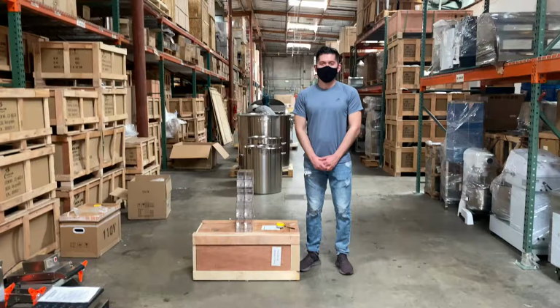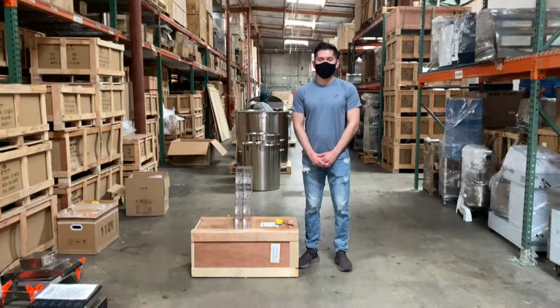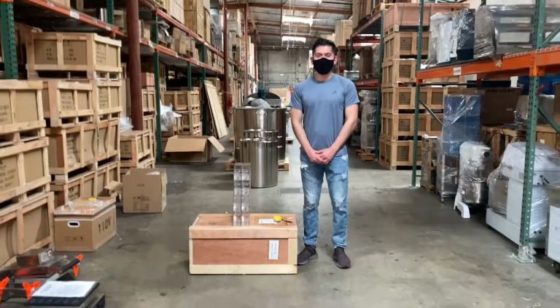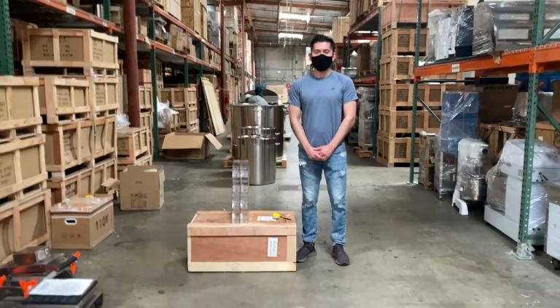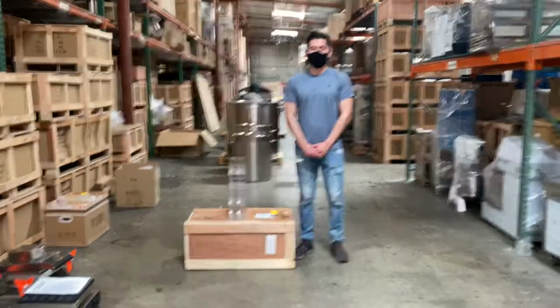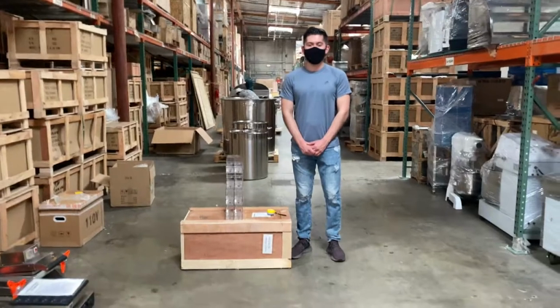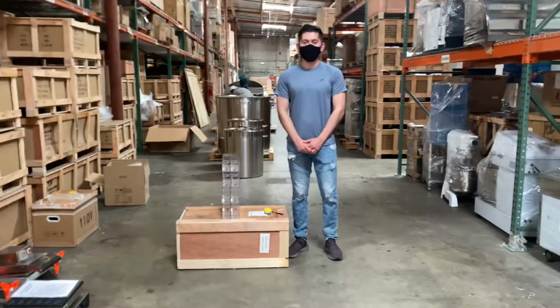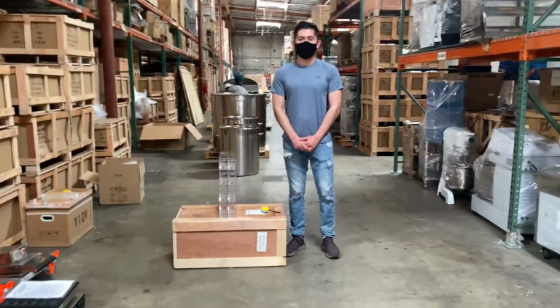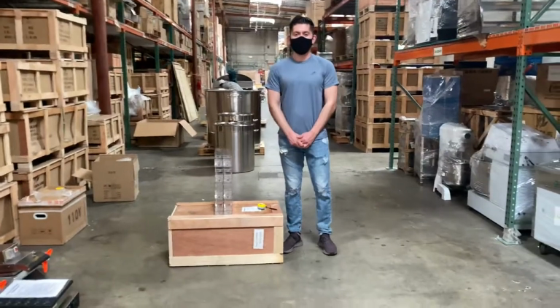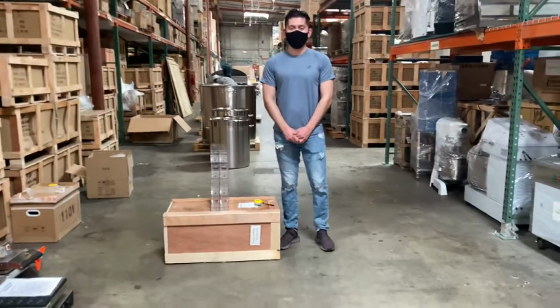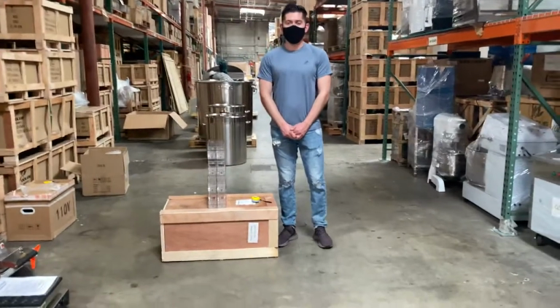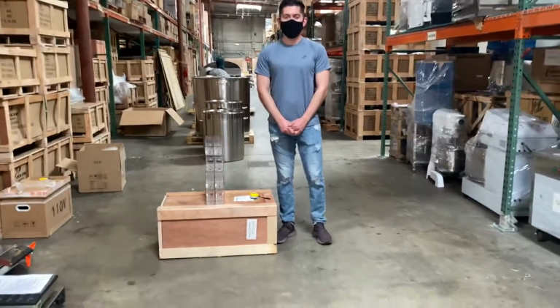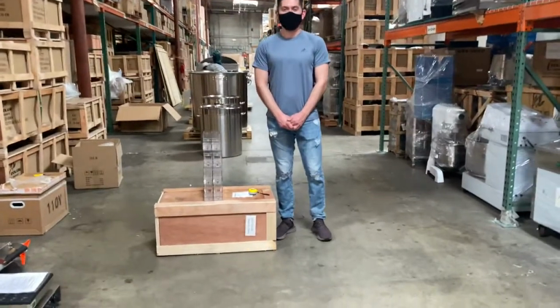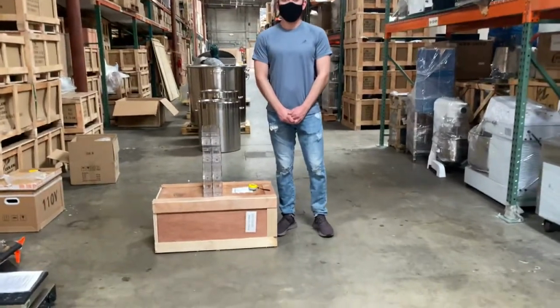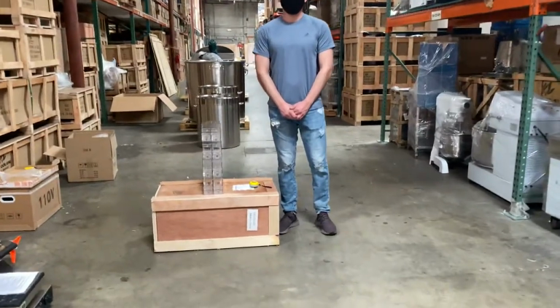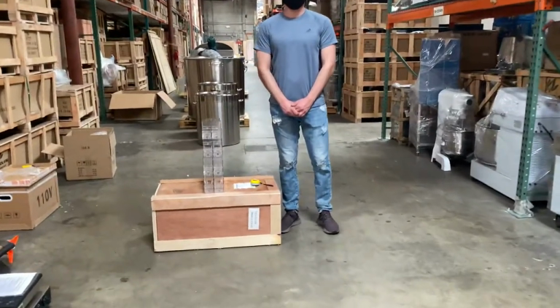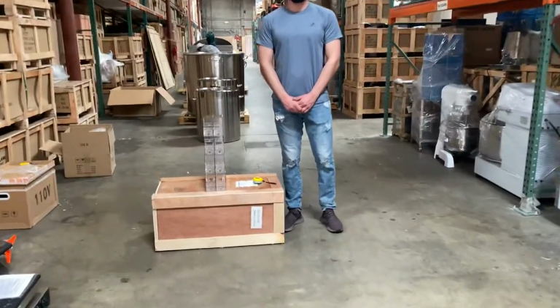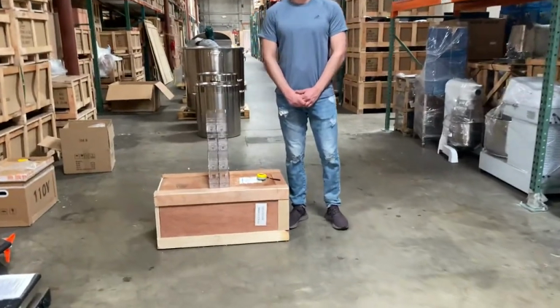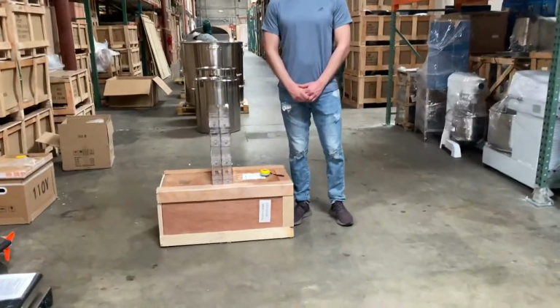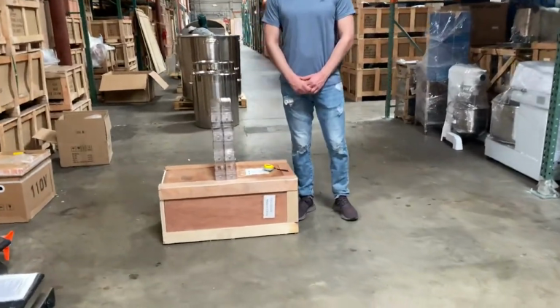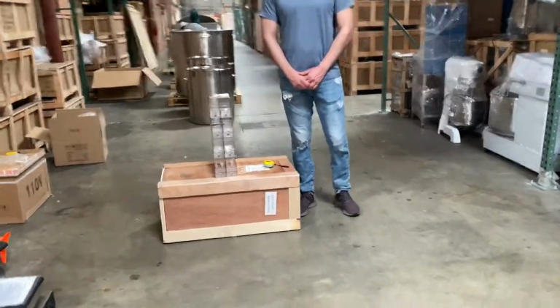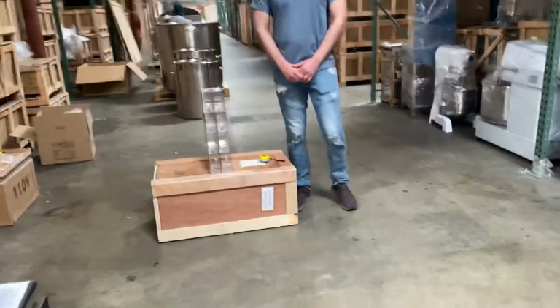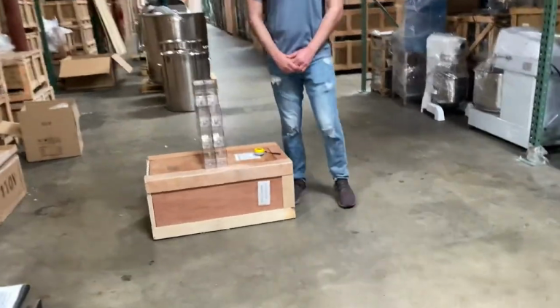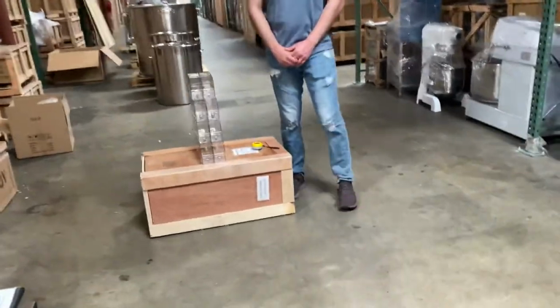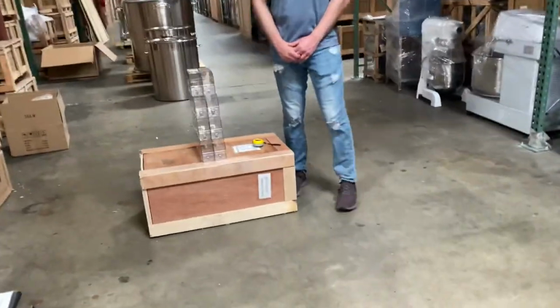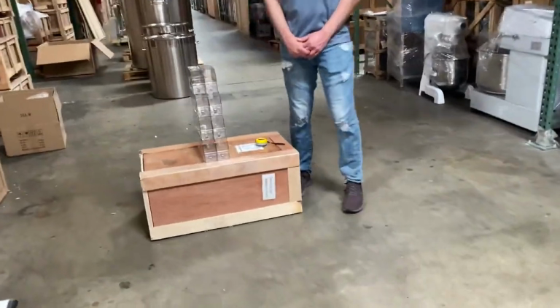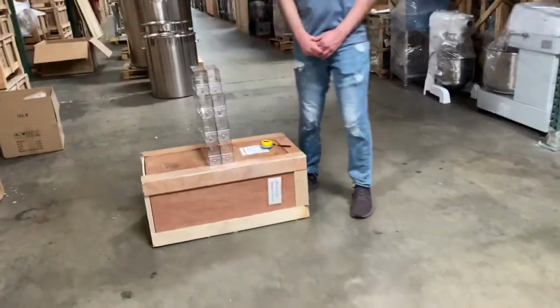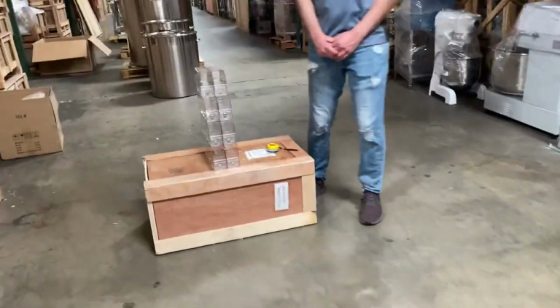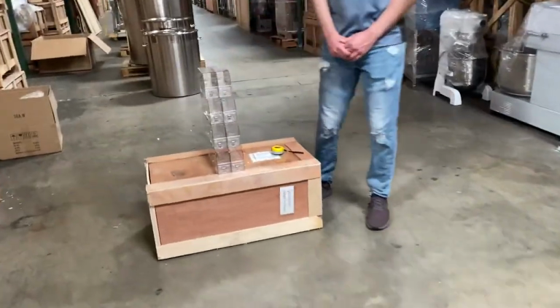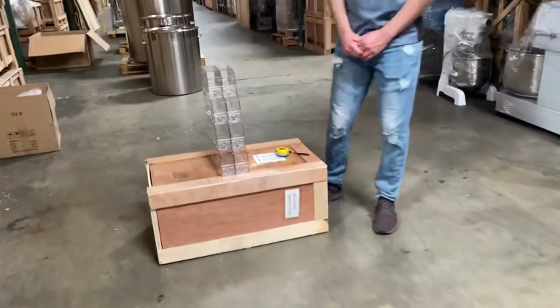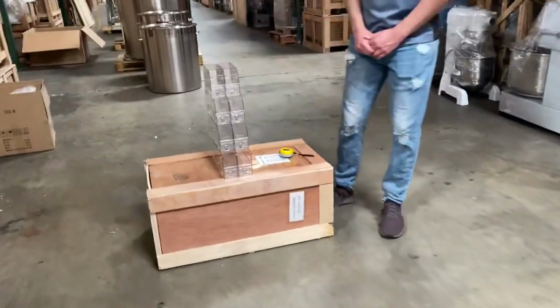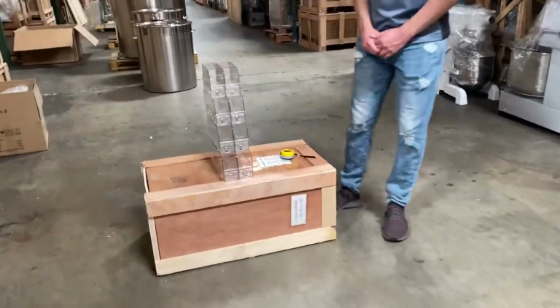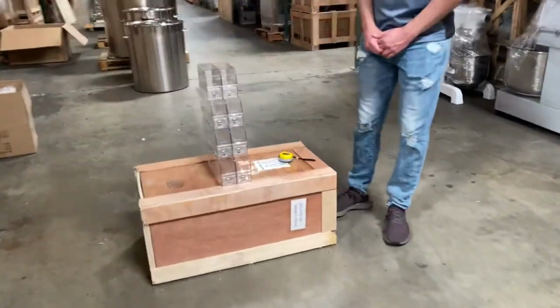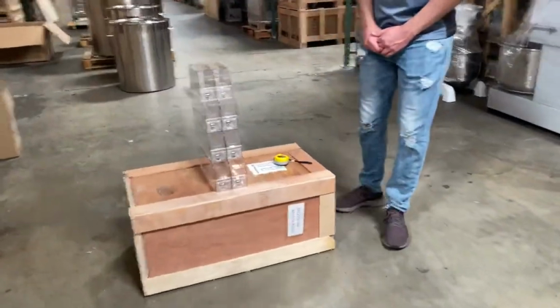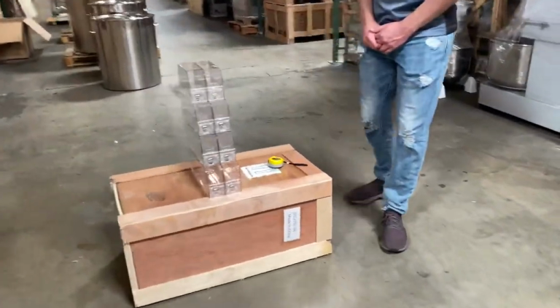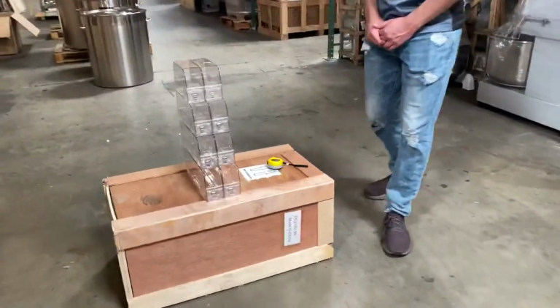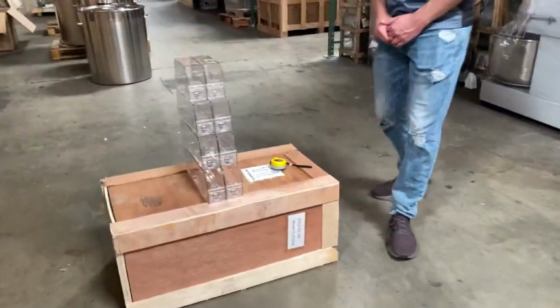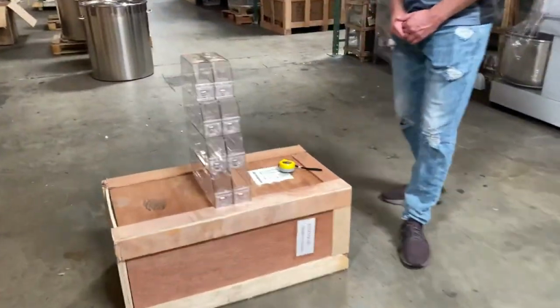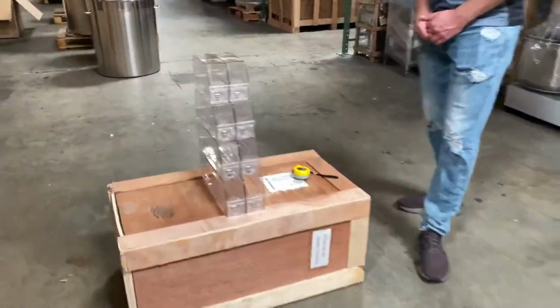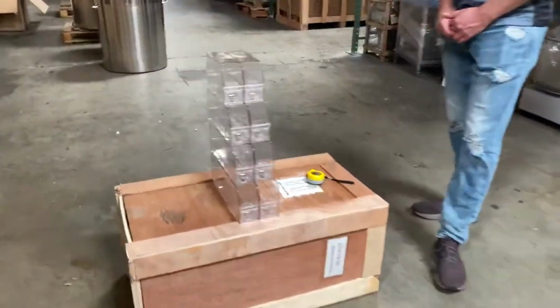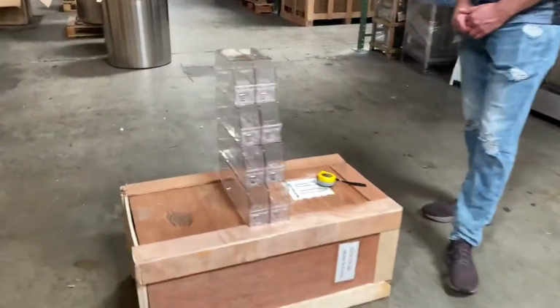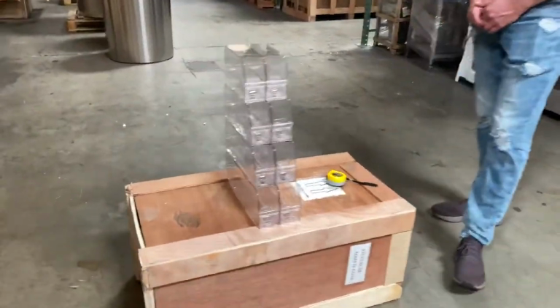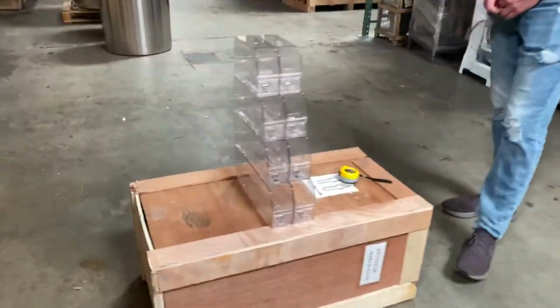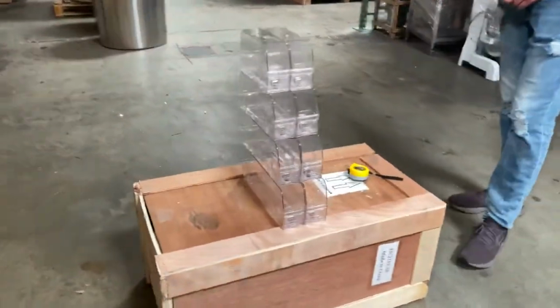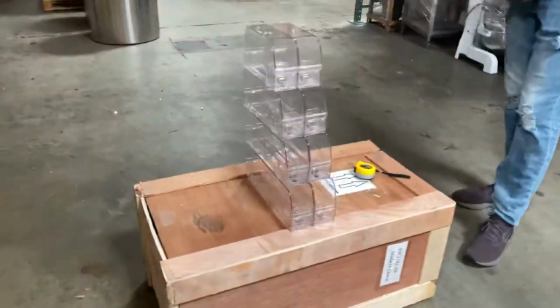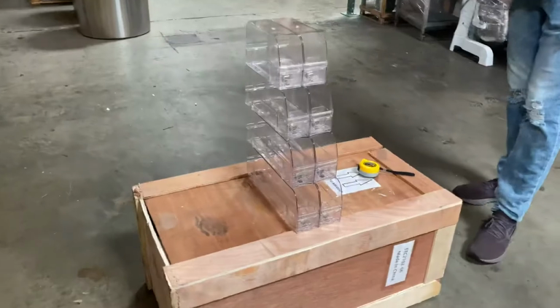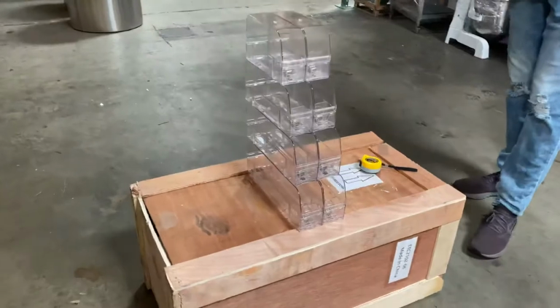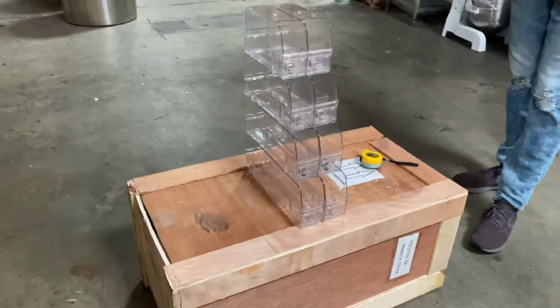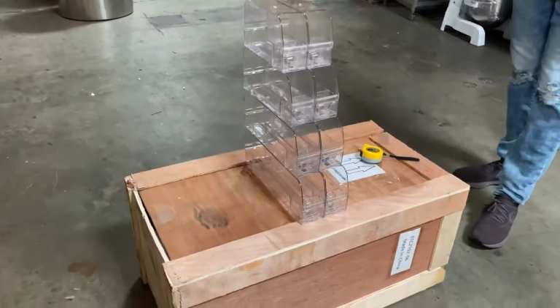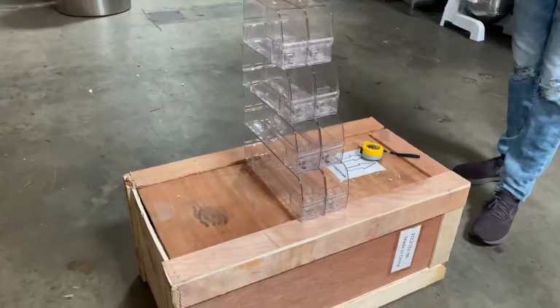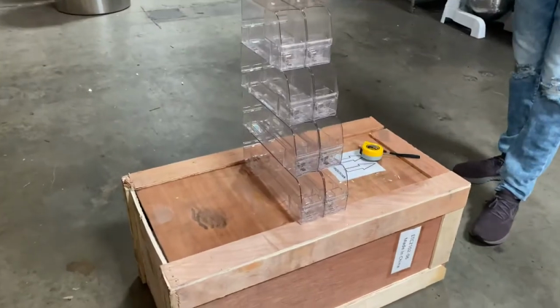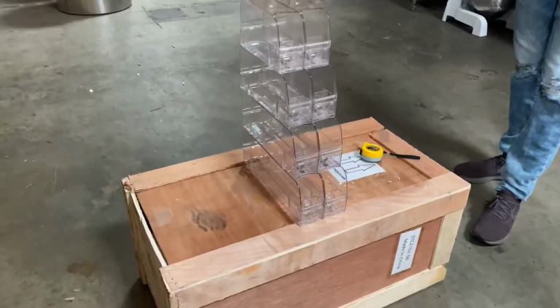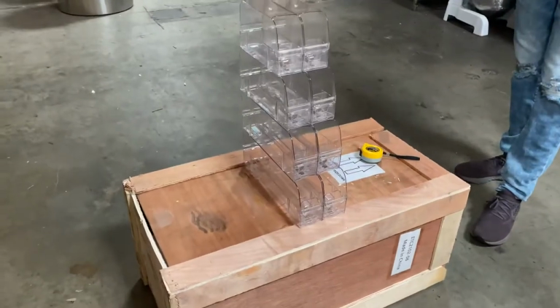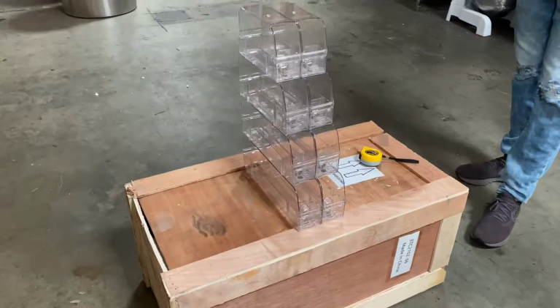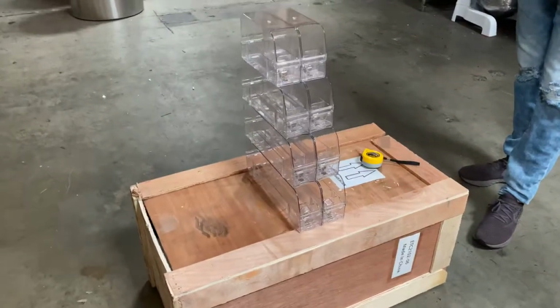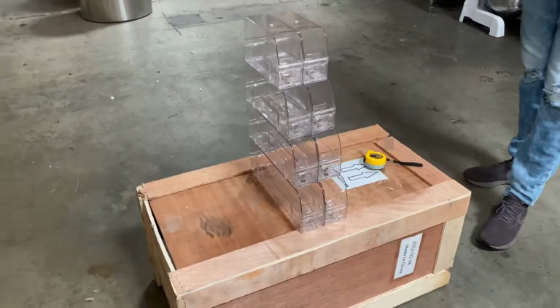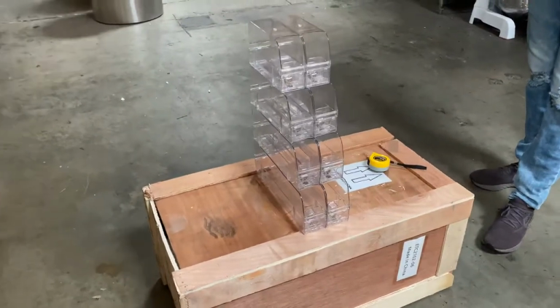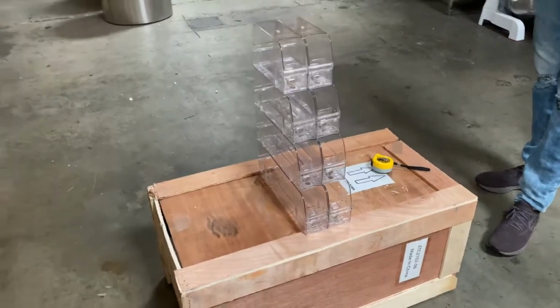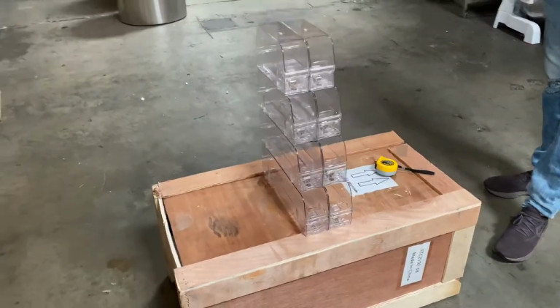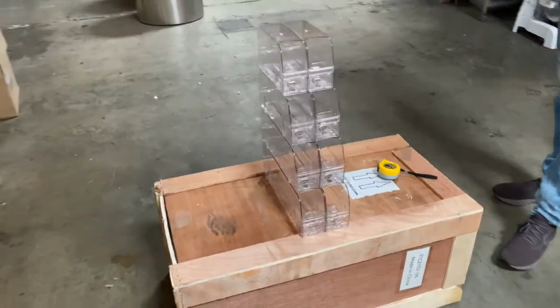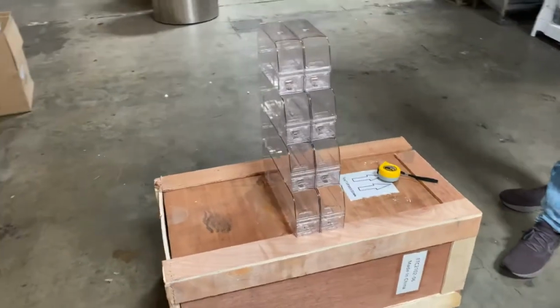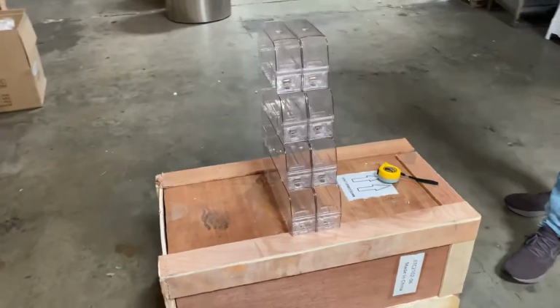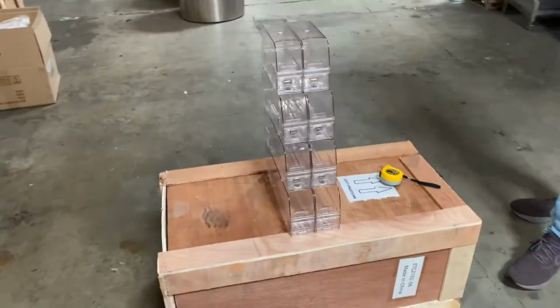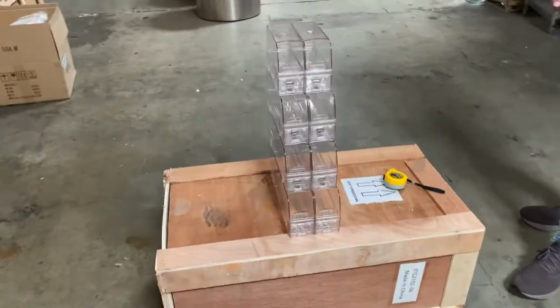Hey everybody, today we're going to go ahead and demonstrate to you one of our brand new items. You're going to be looking at a 38-pack cigar display rack.